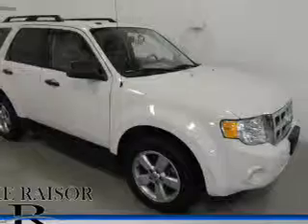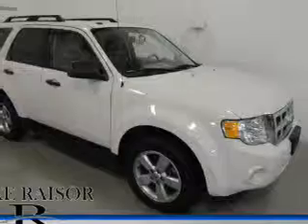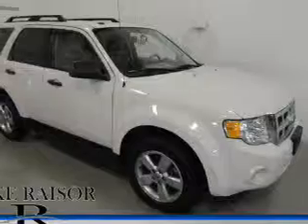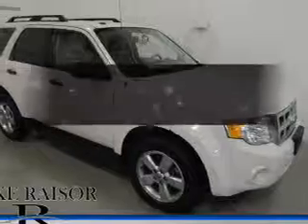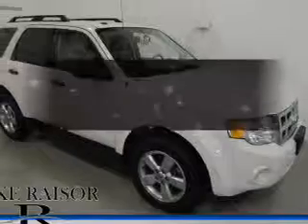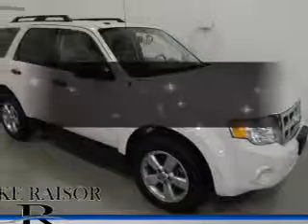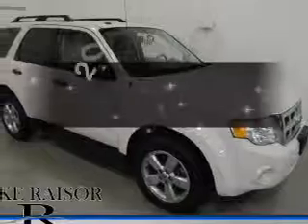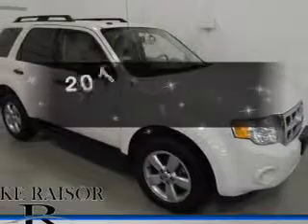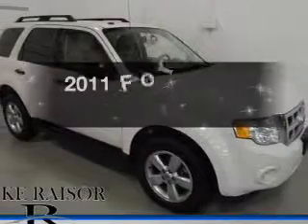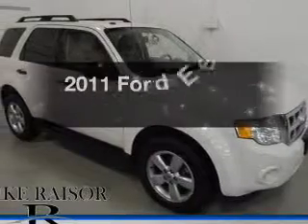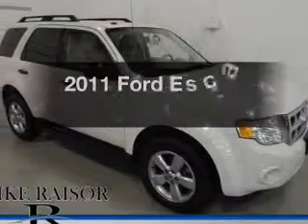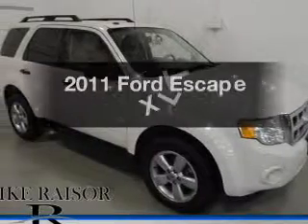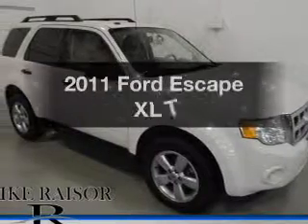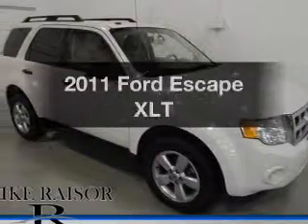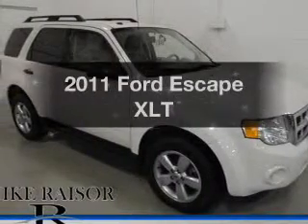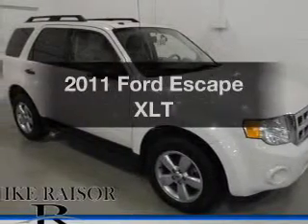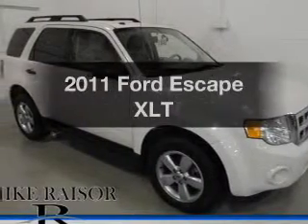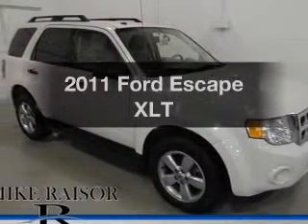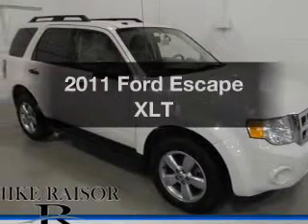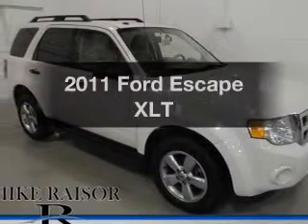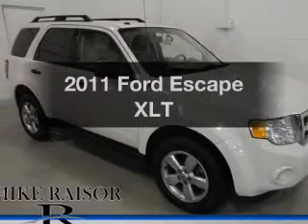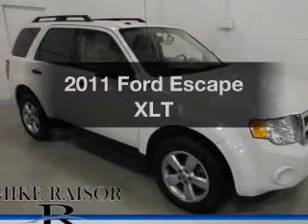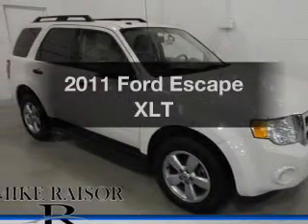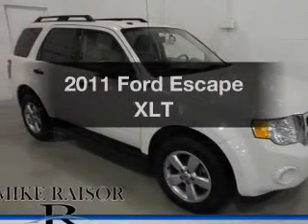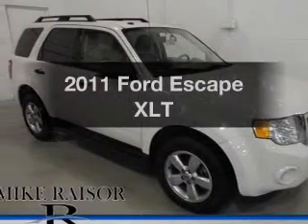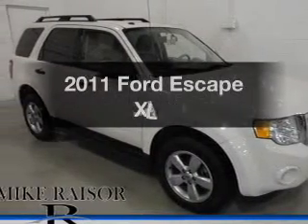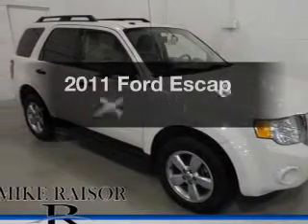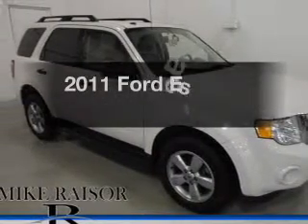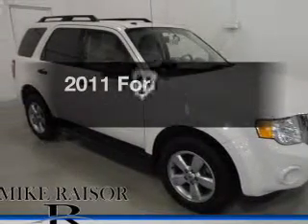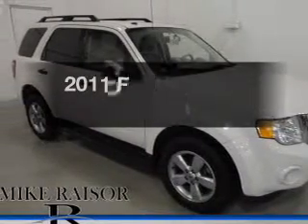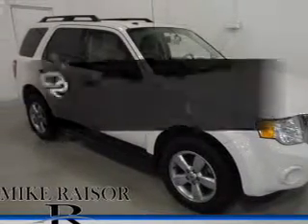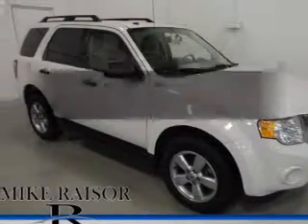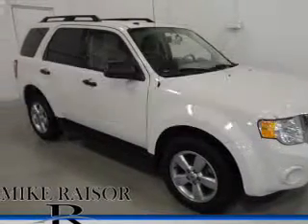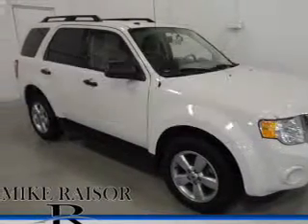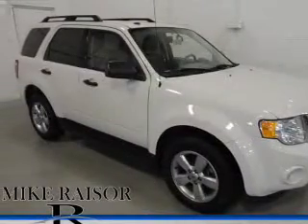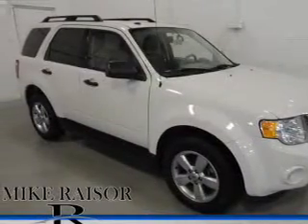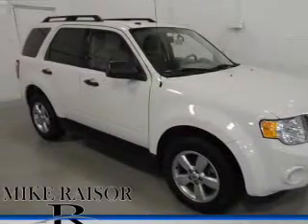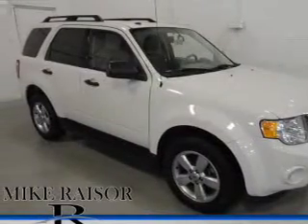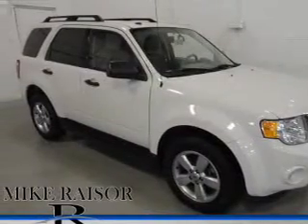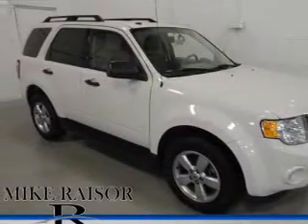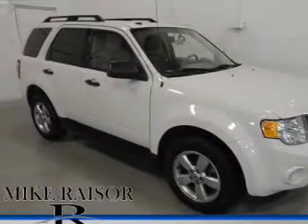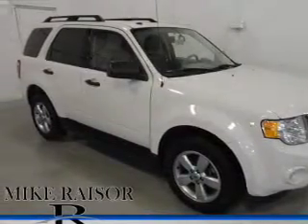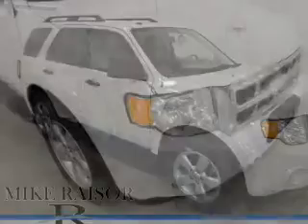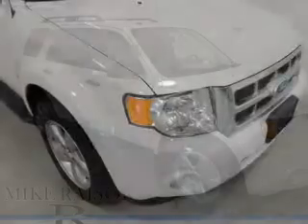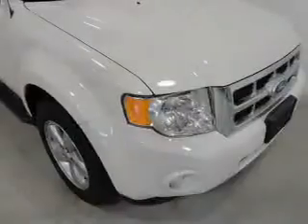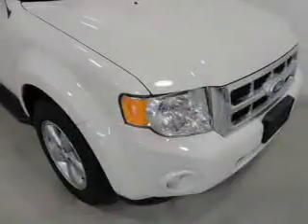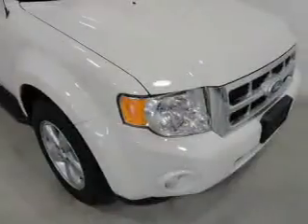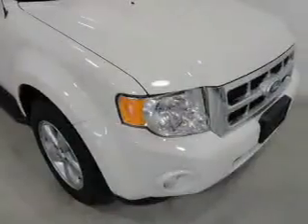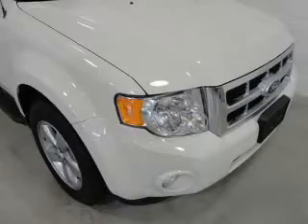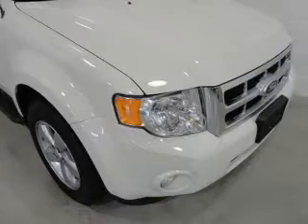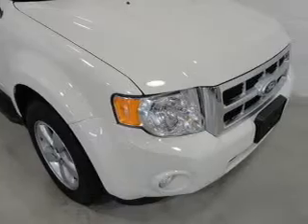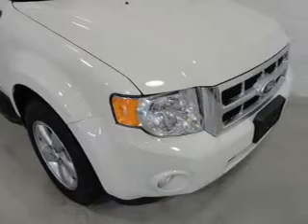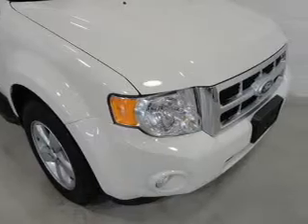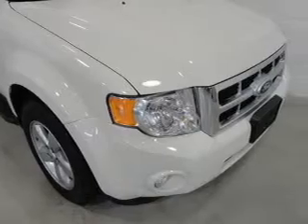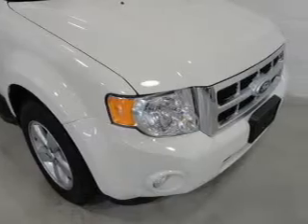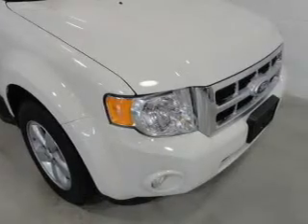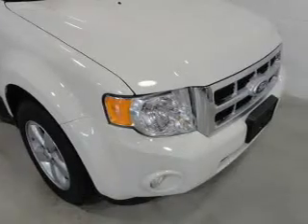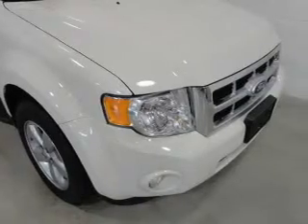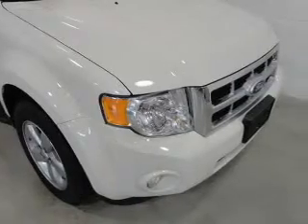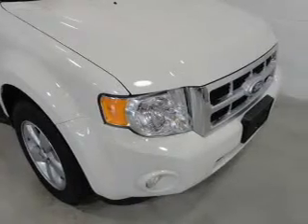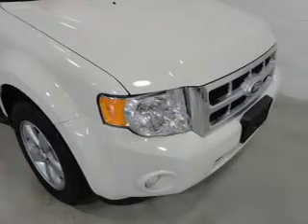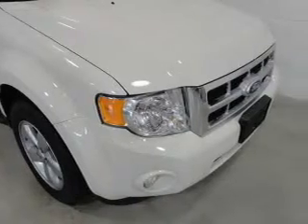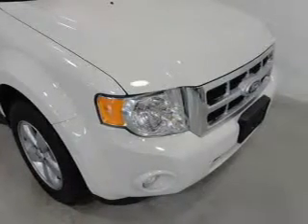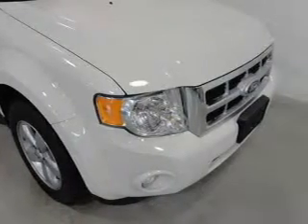Get noticed in this 2011 Ford Escape. If you're looking for an automobile with great attributes, look no further.